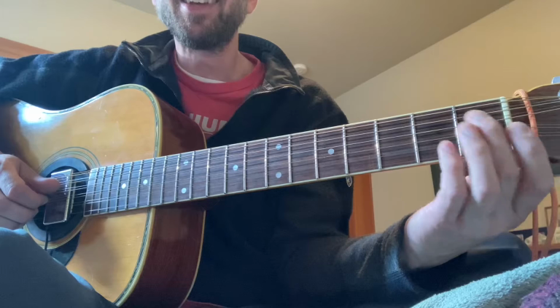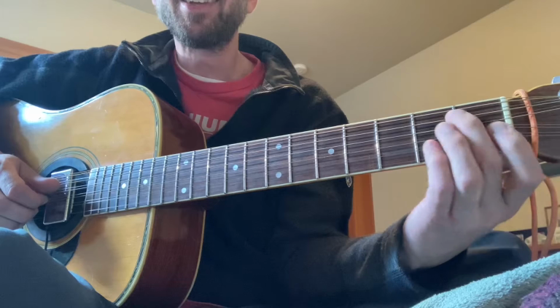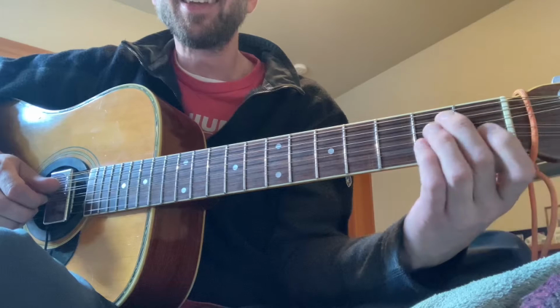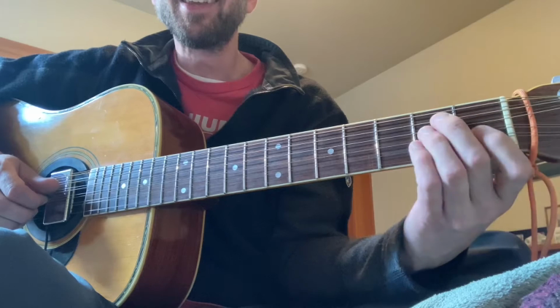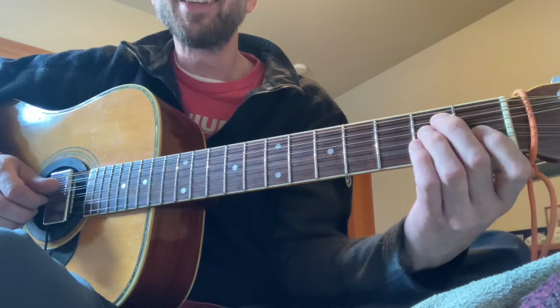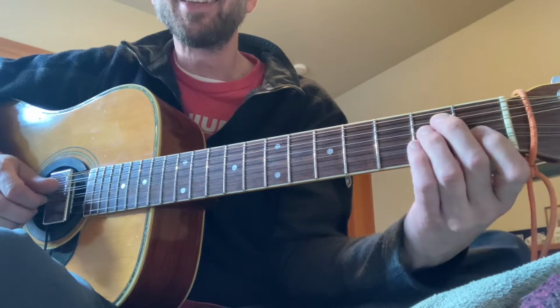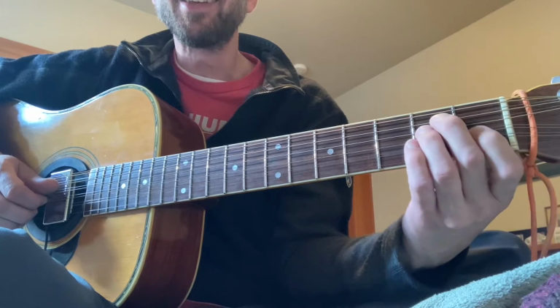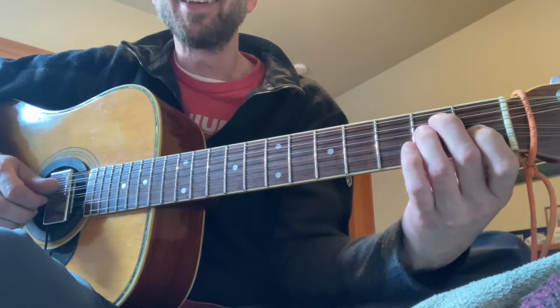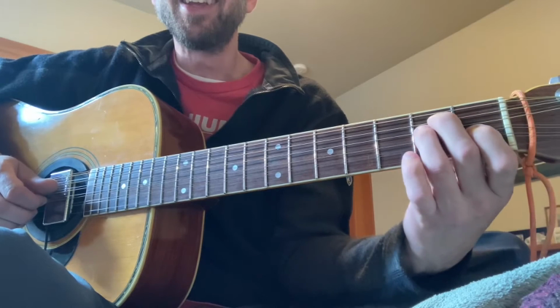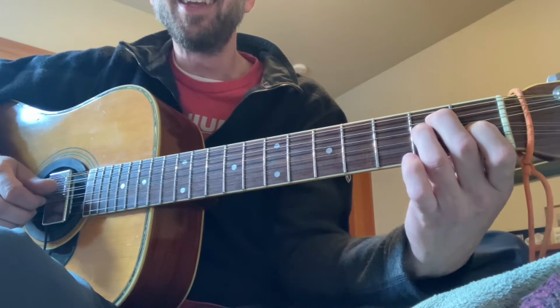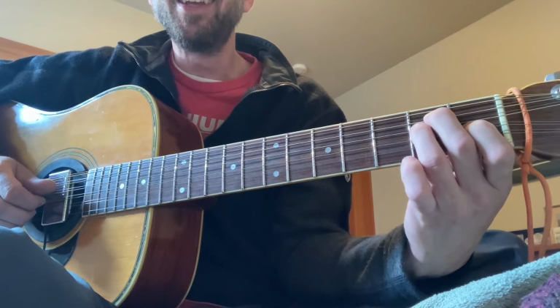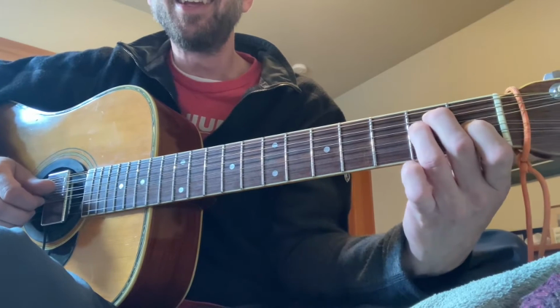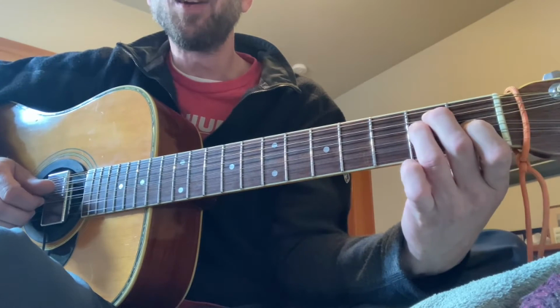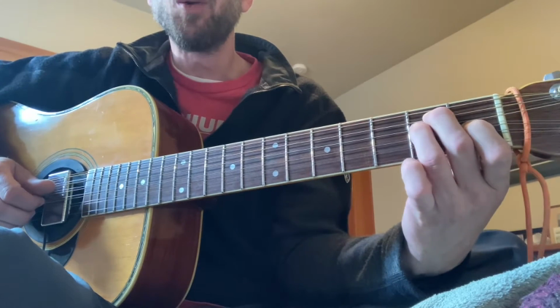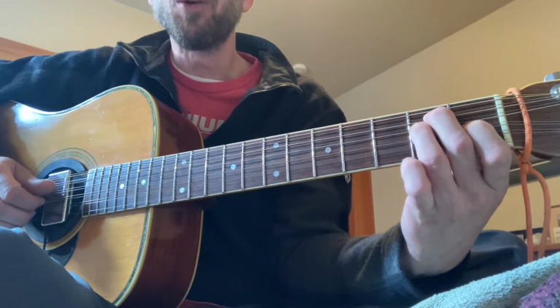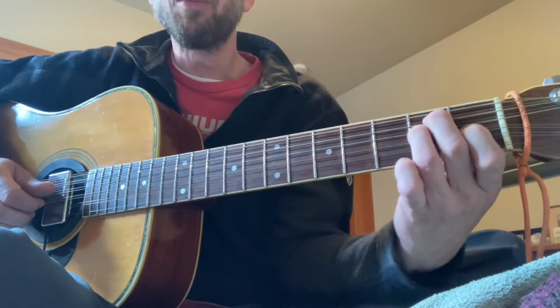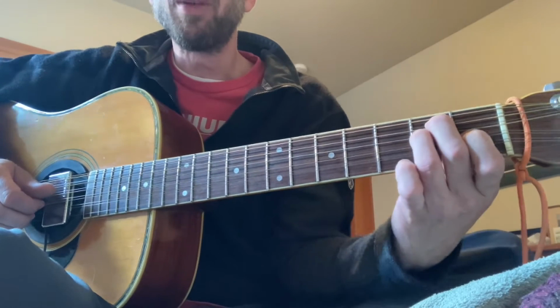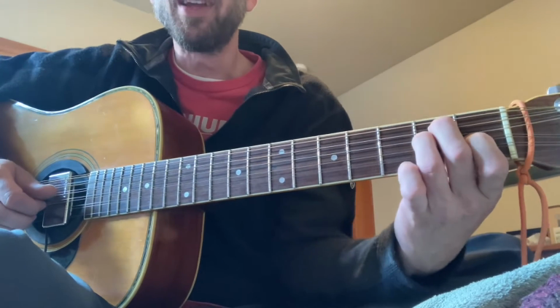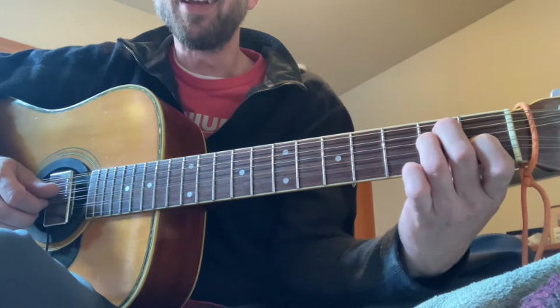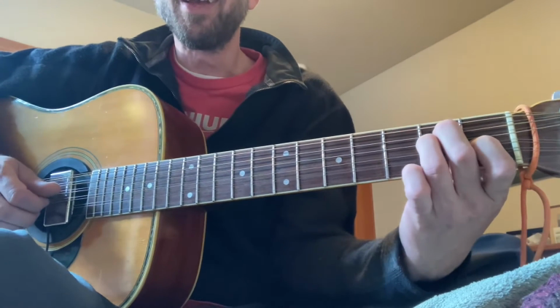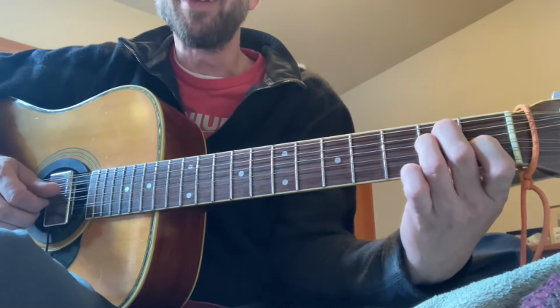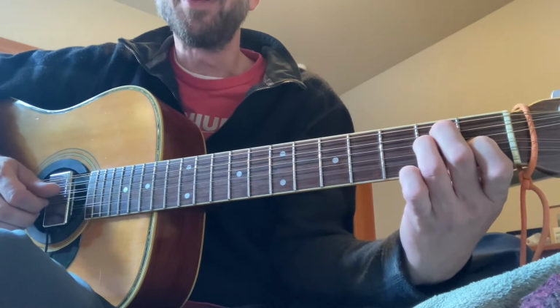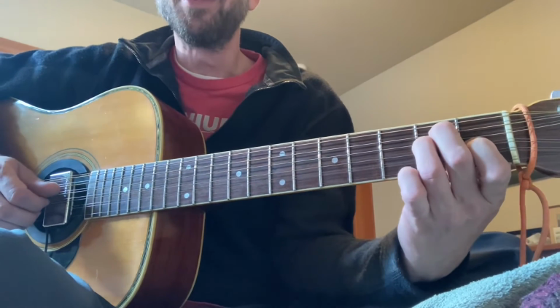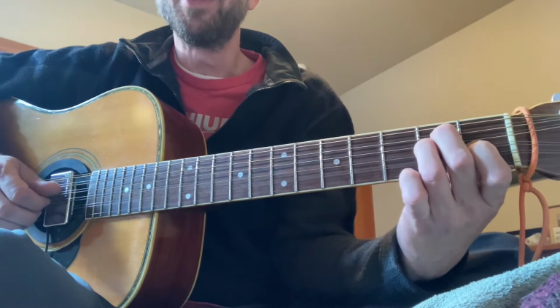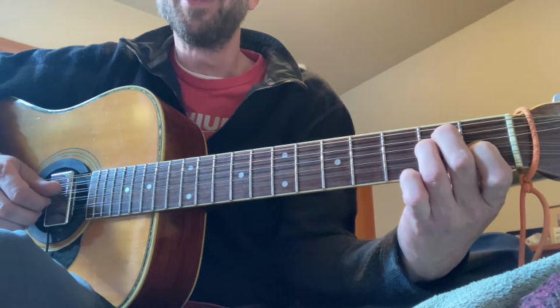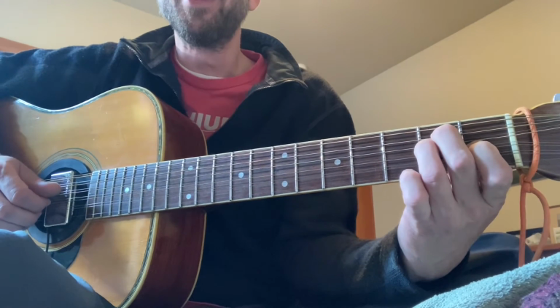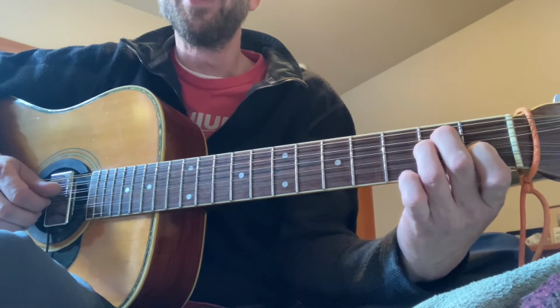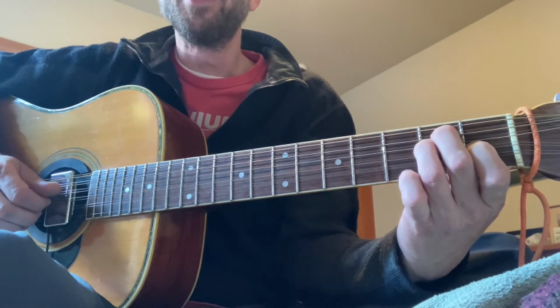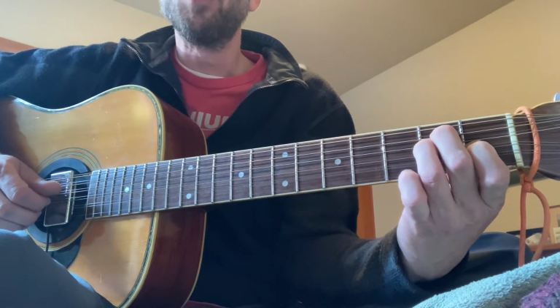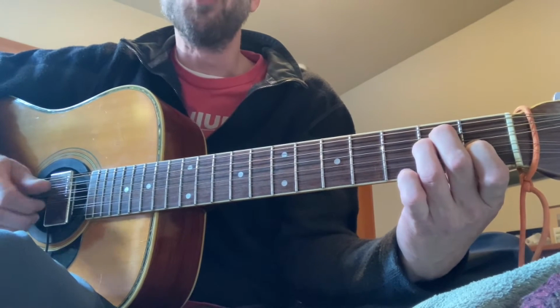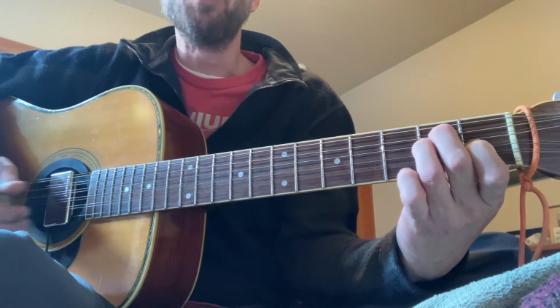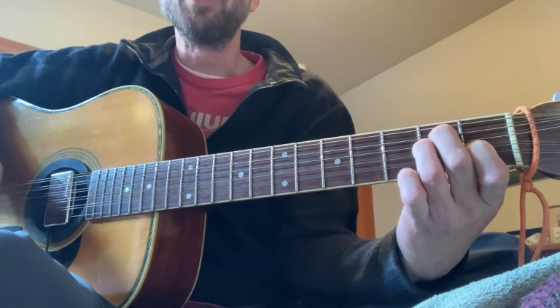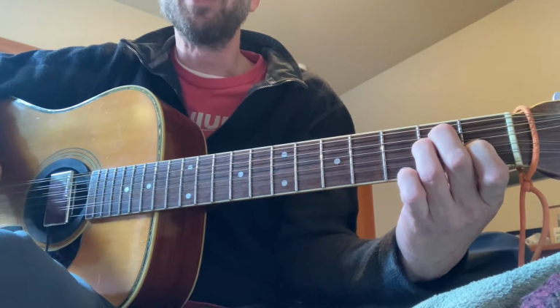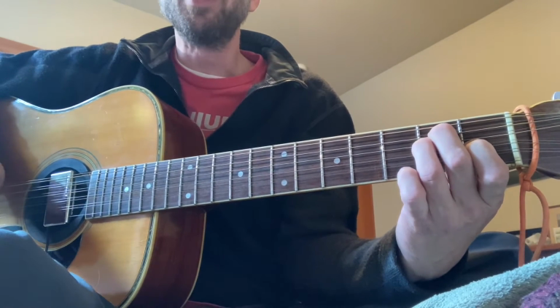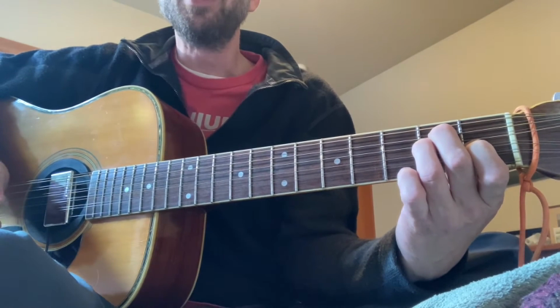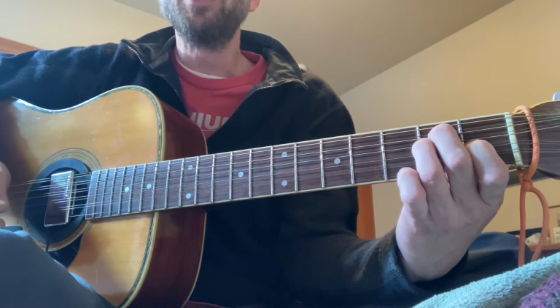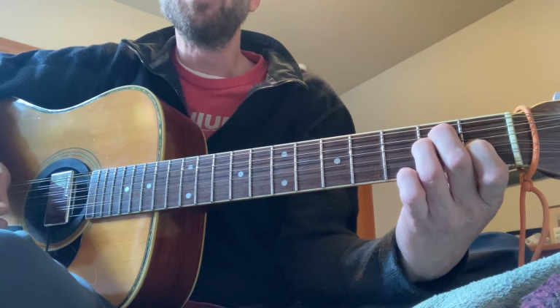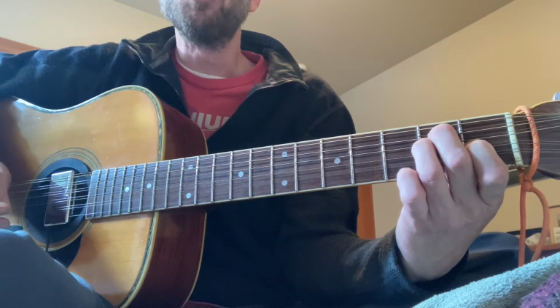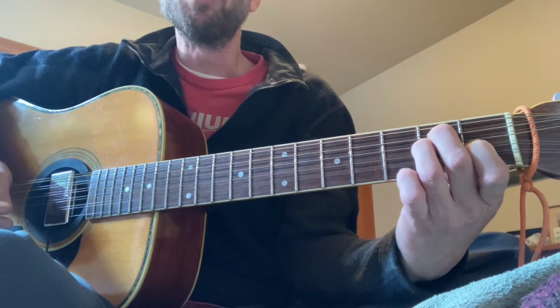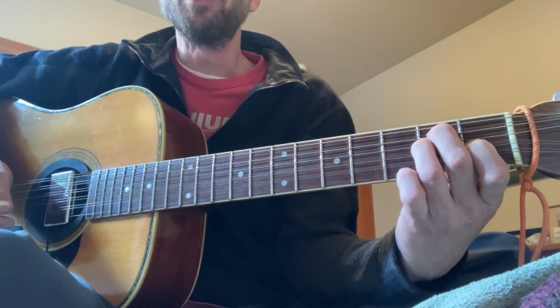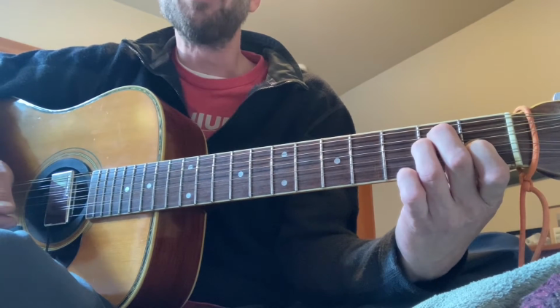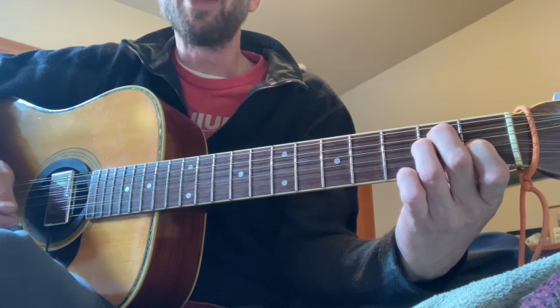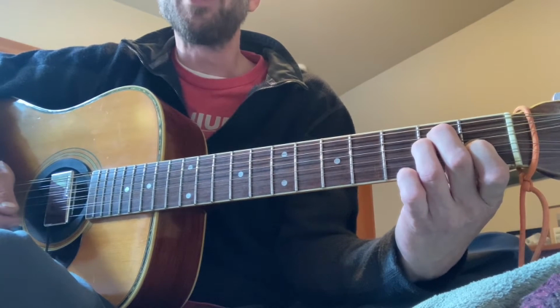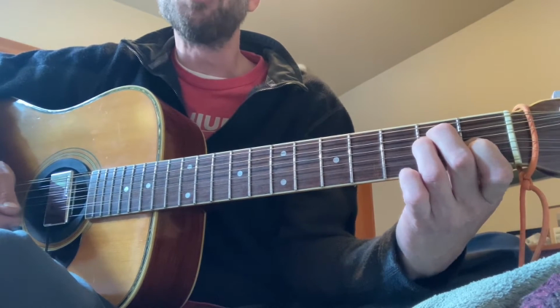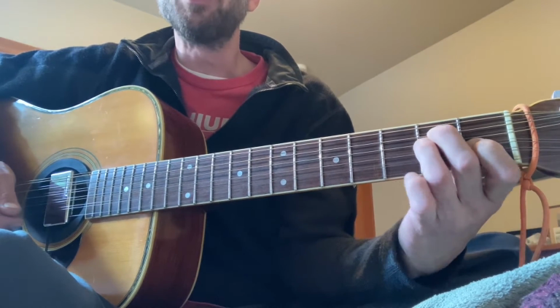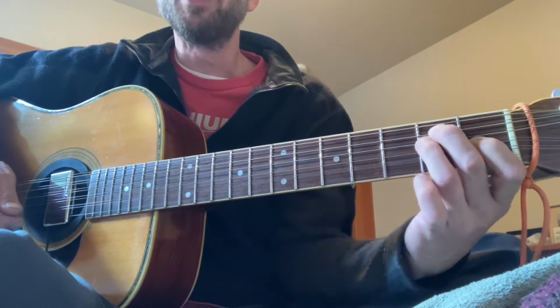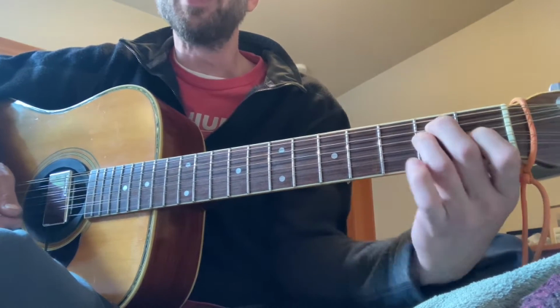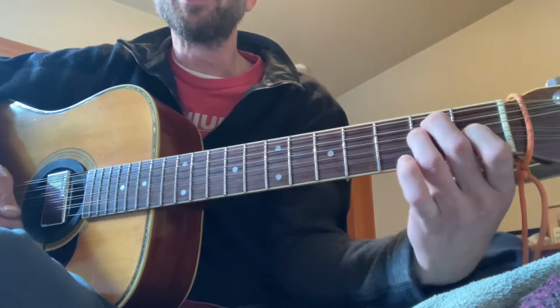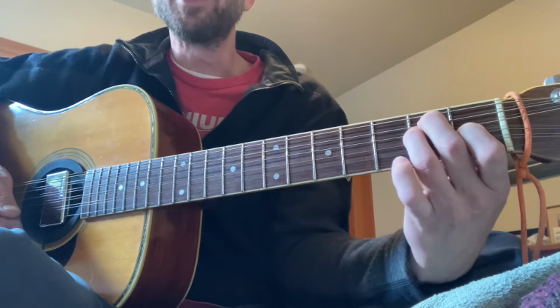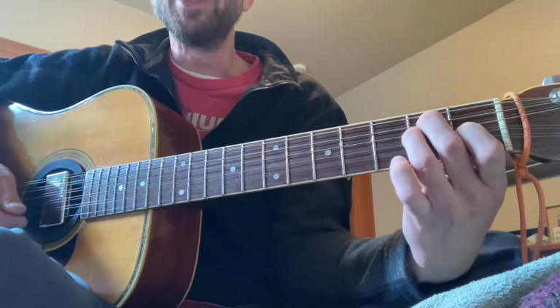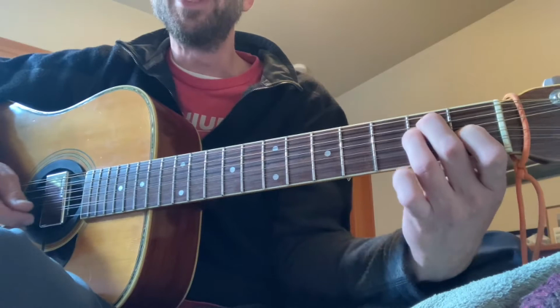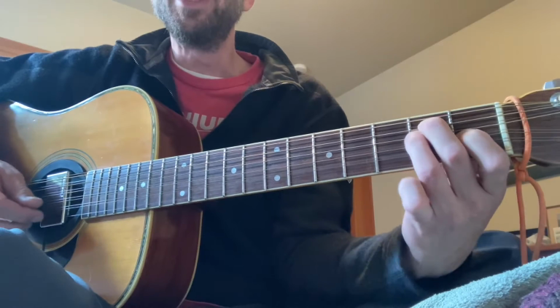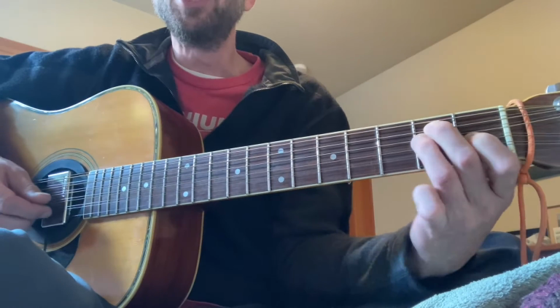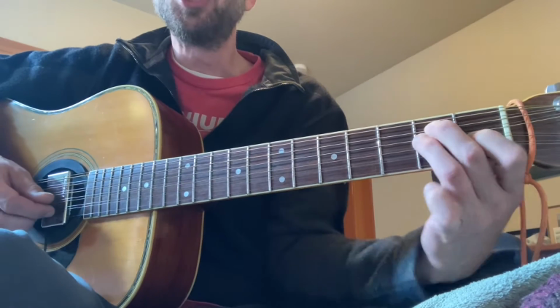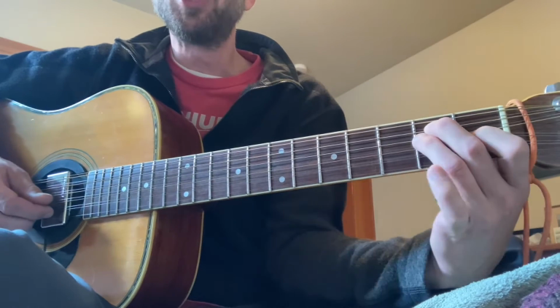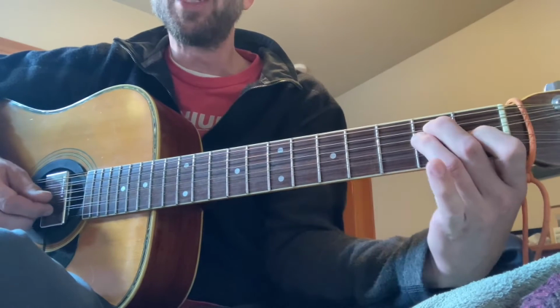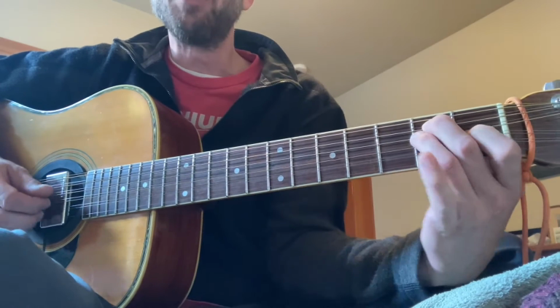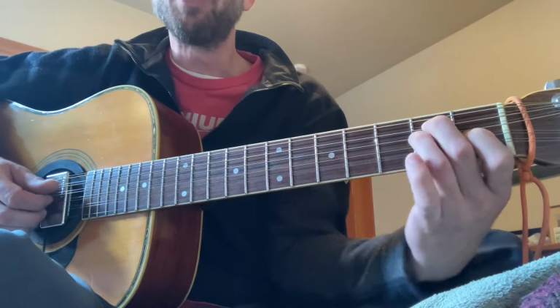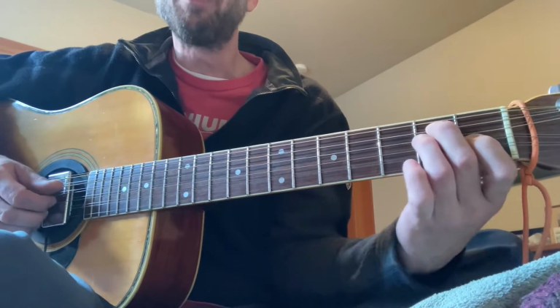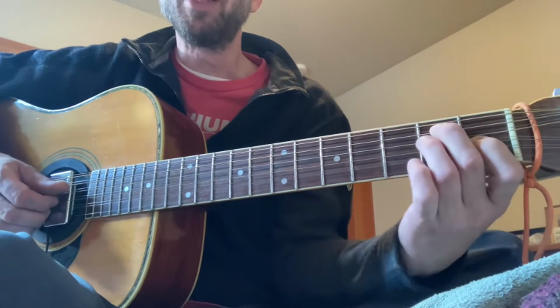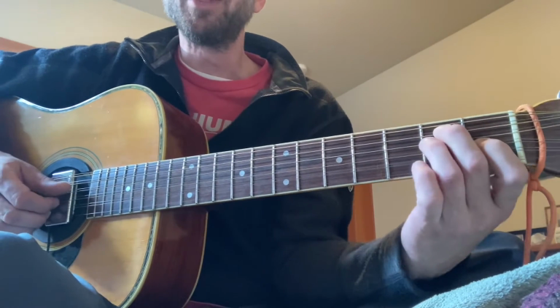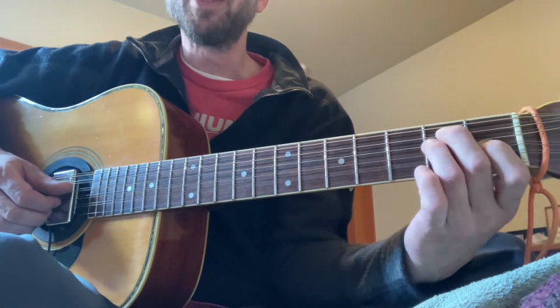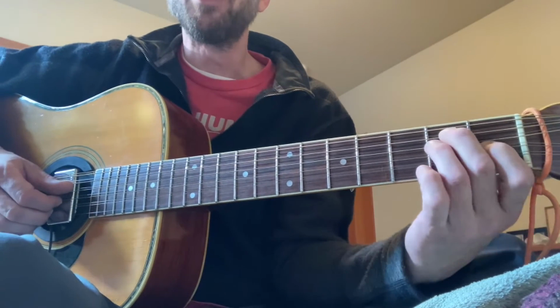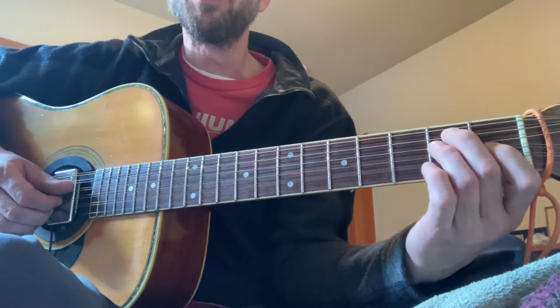Essentially, this is an E chord being held — open E, open E flat, open D. It's an E shape being held.